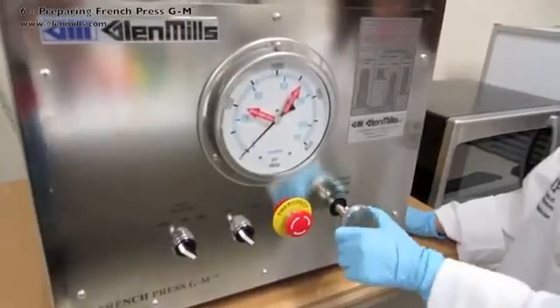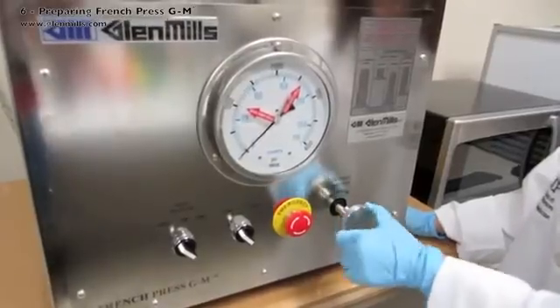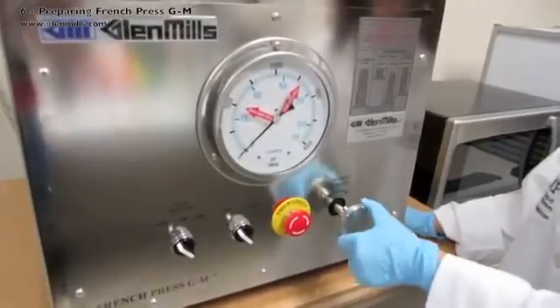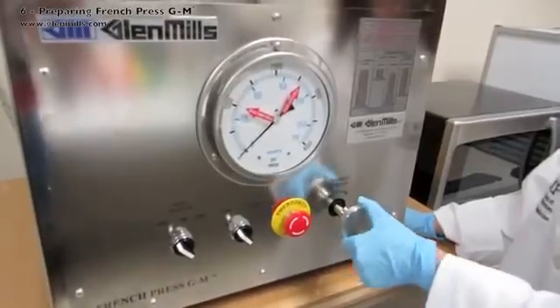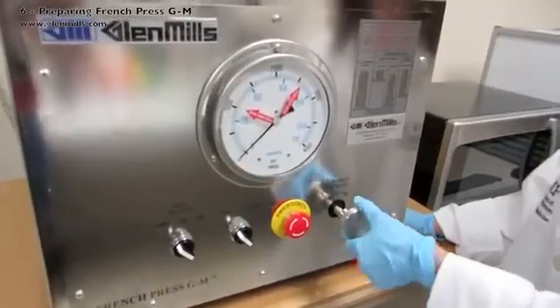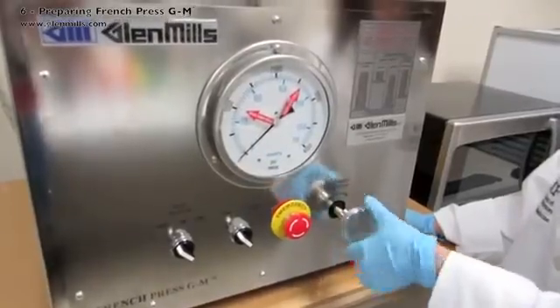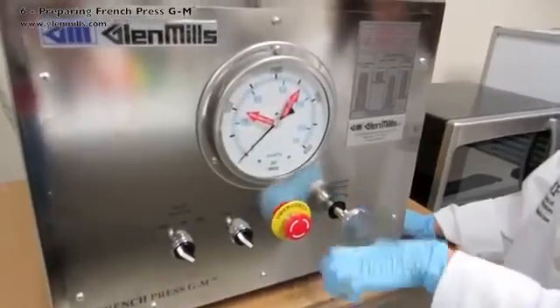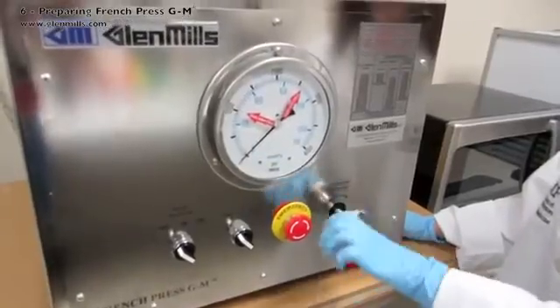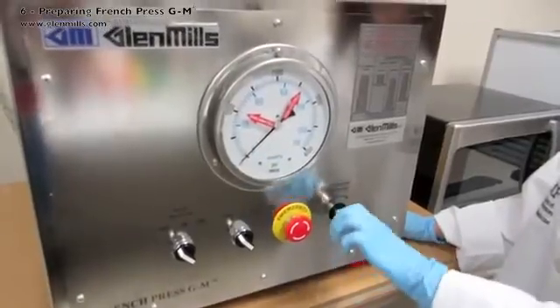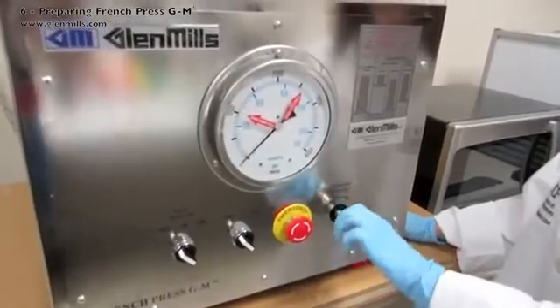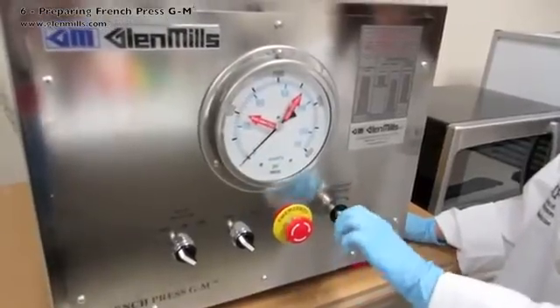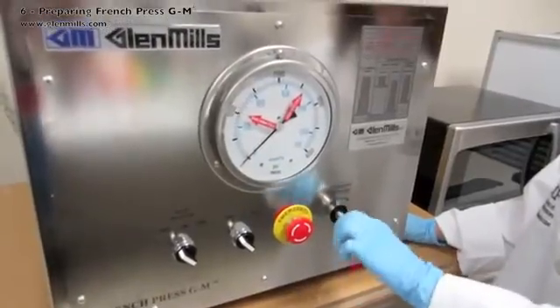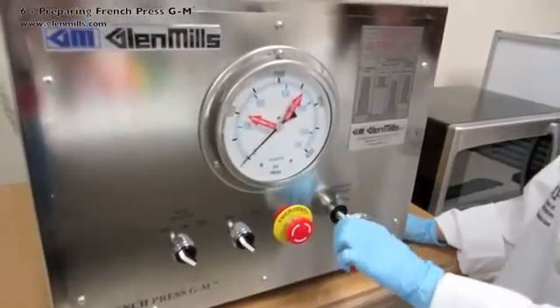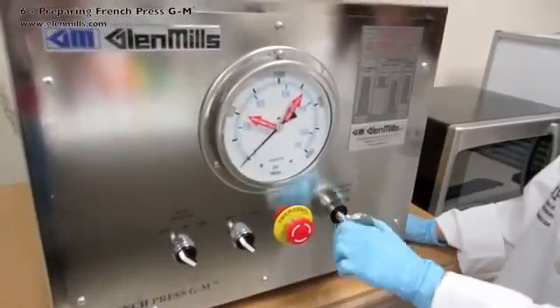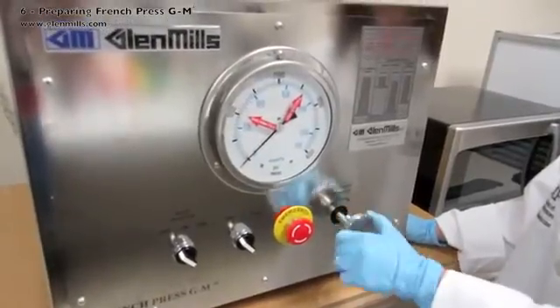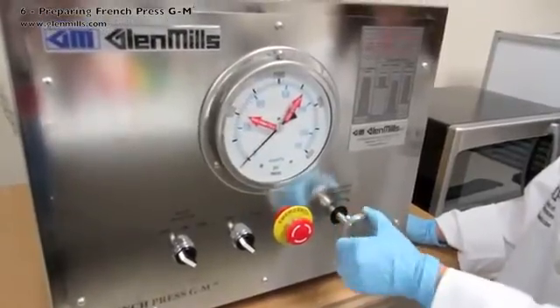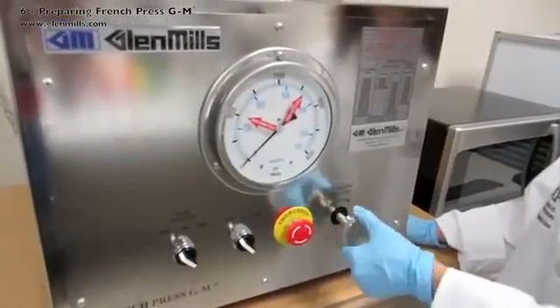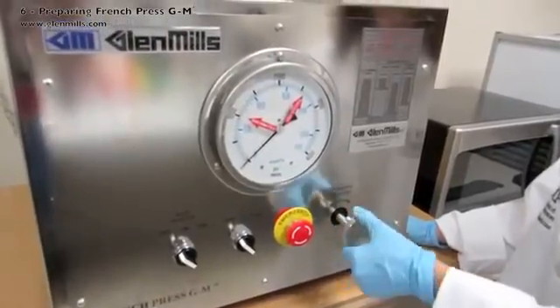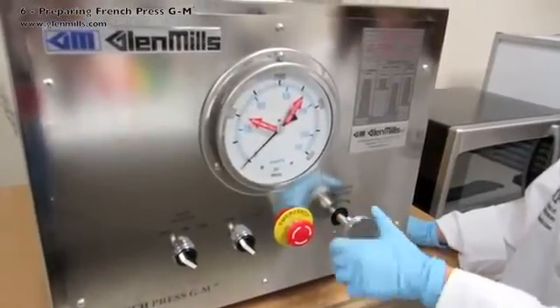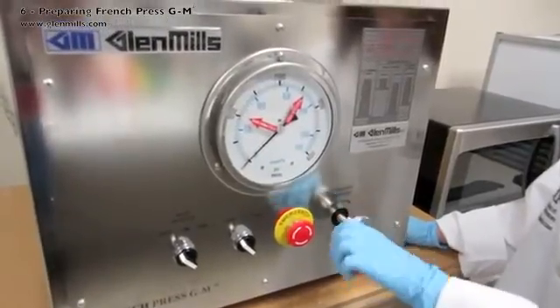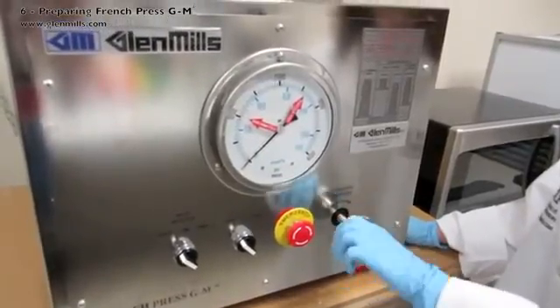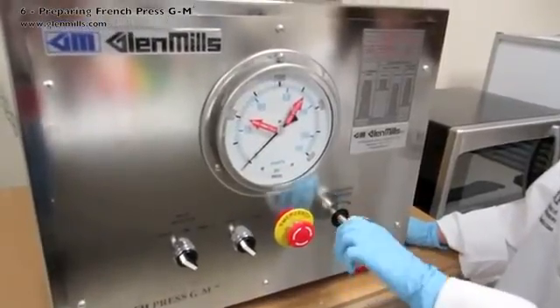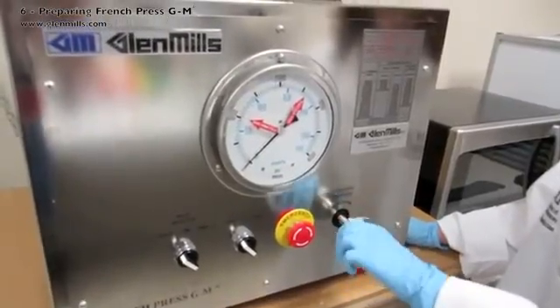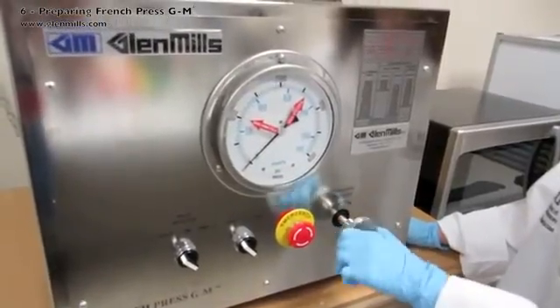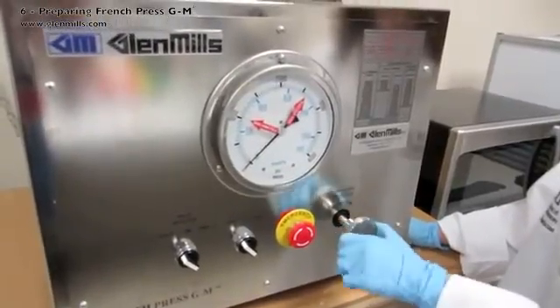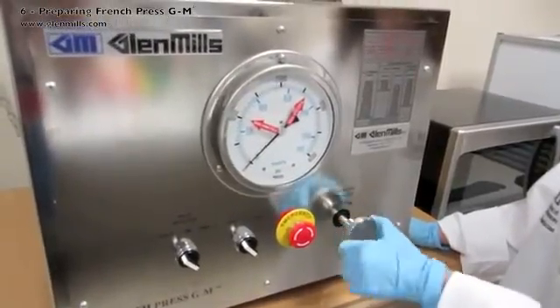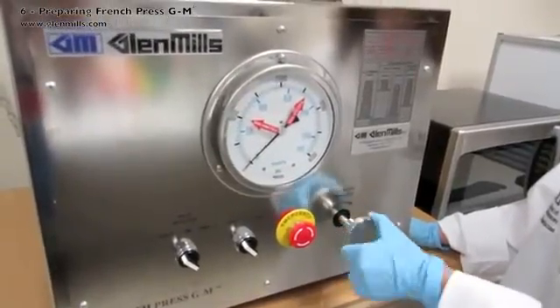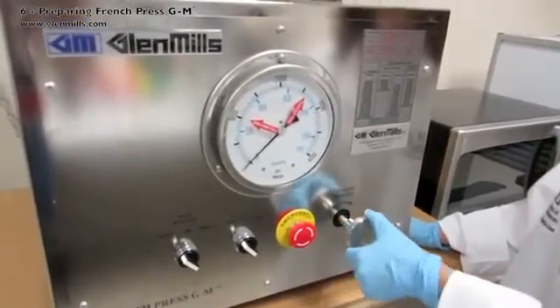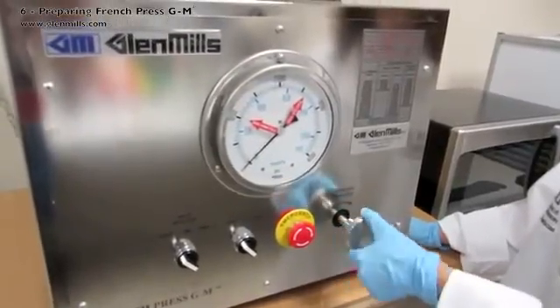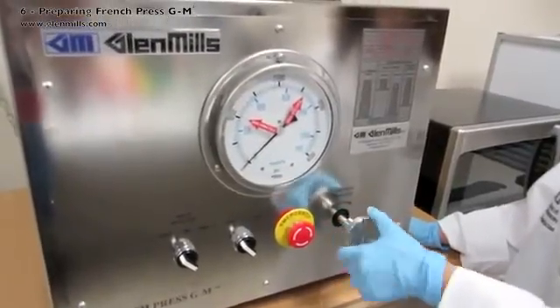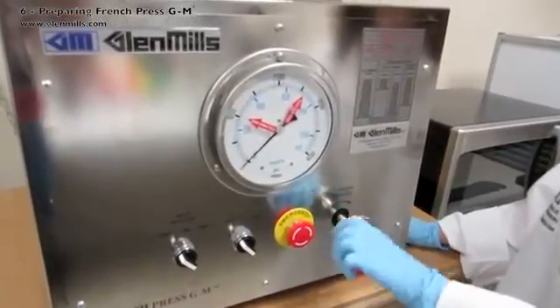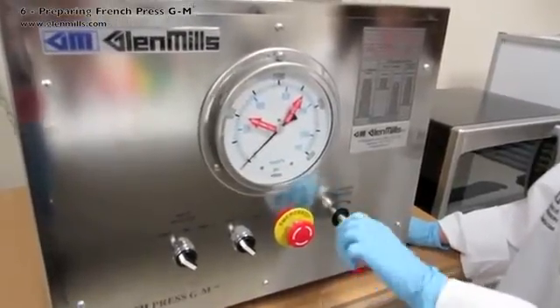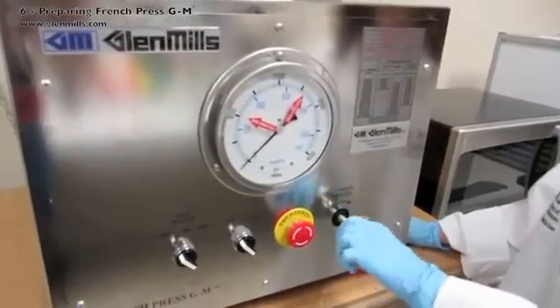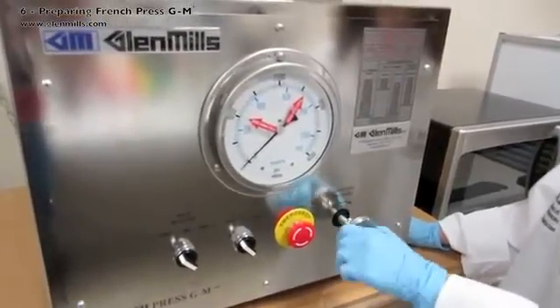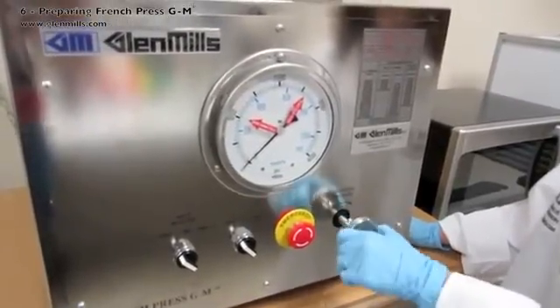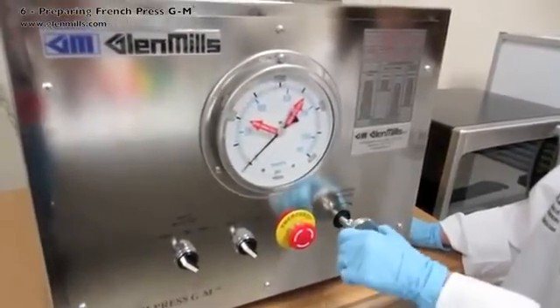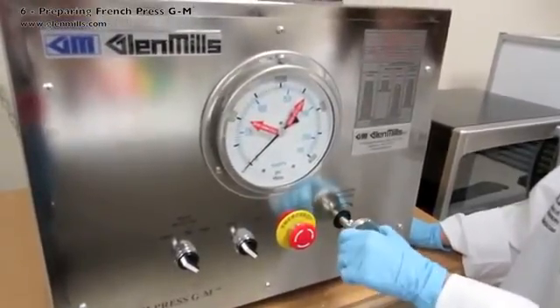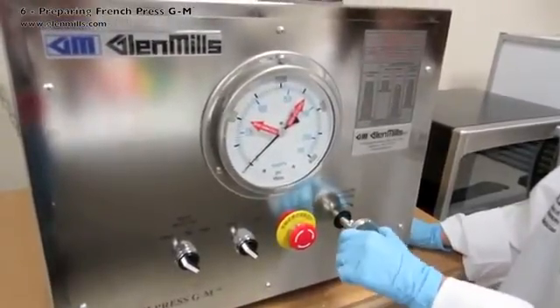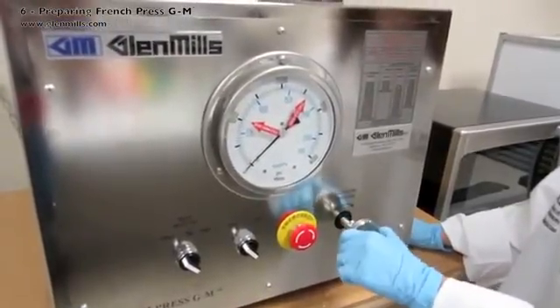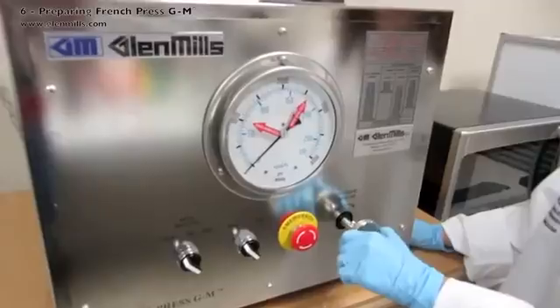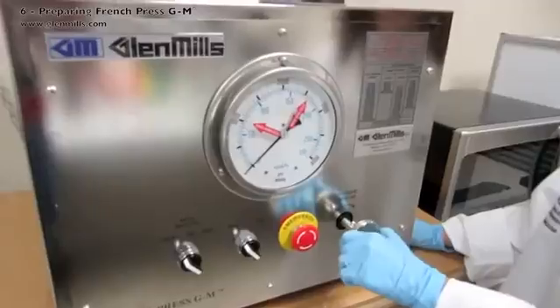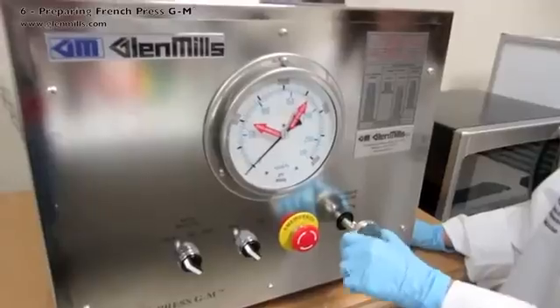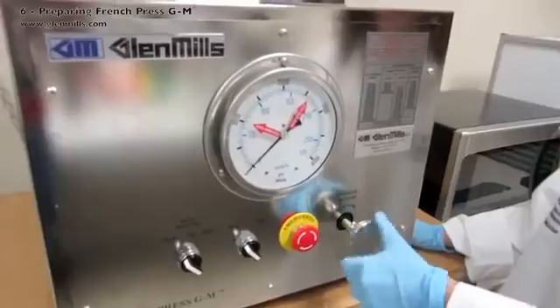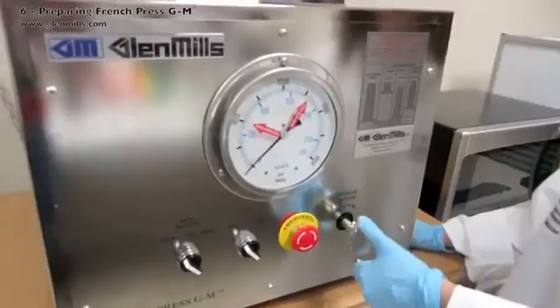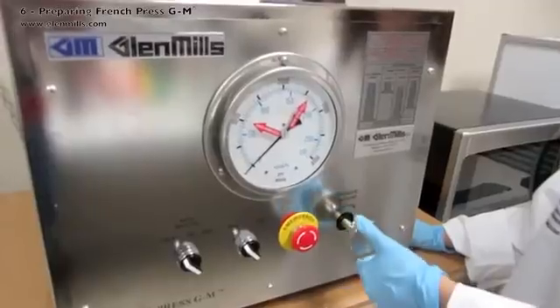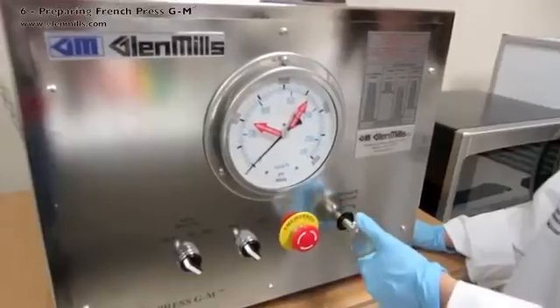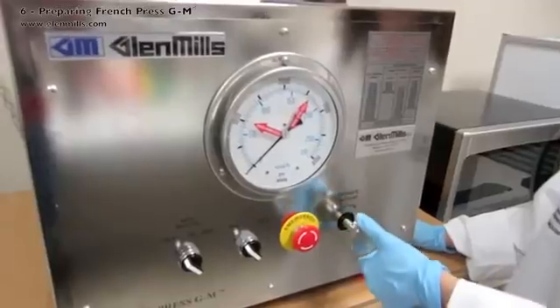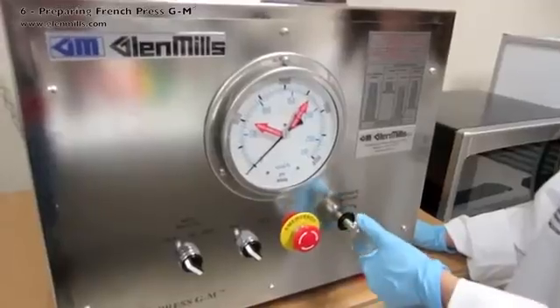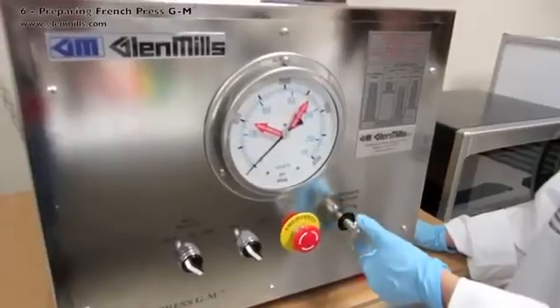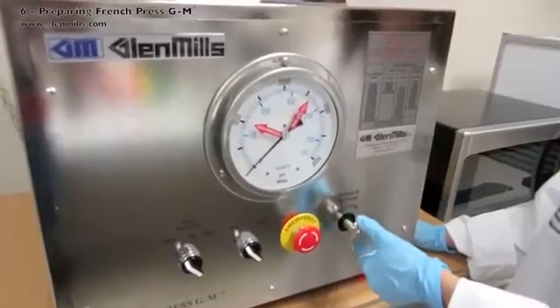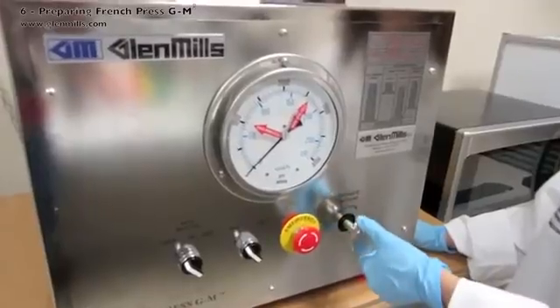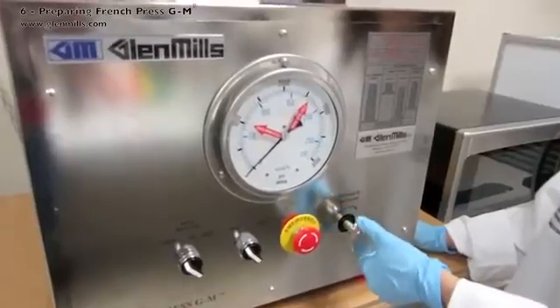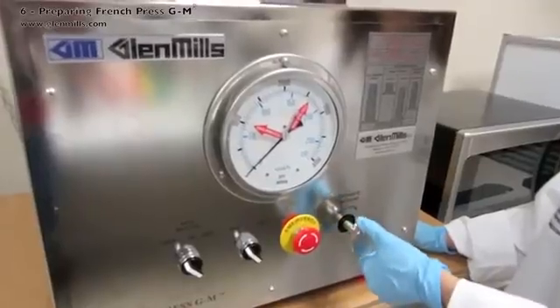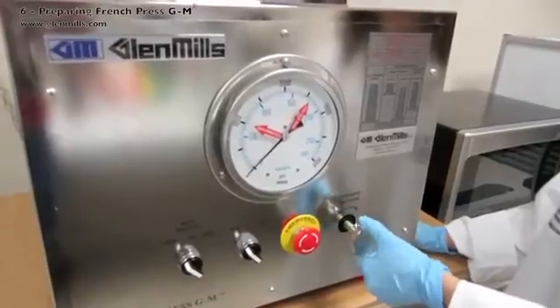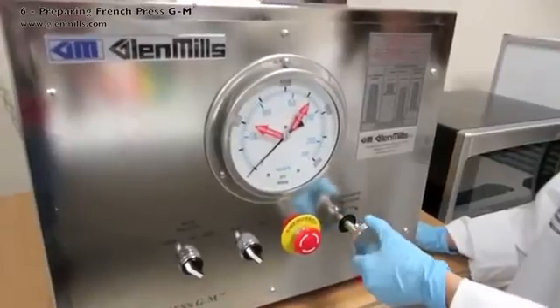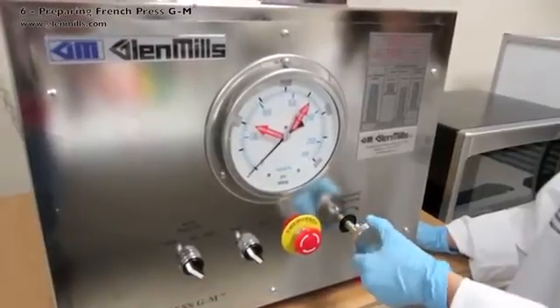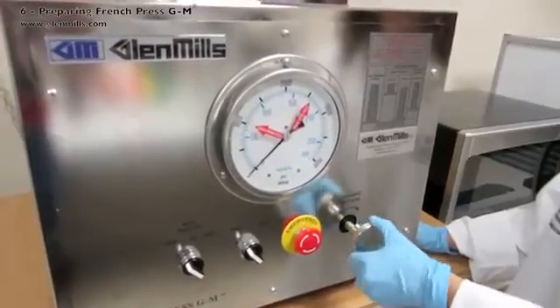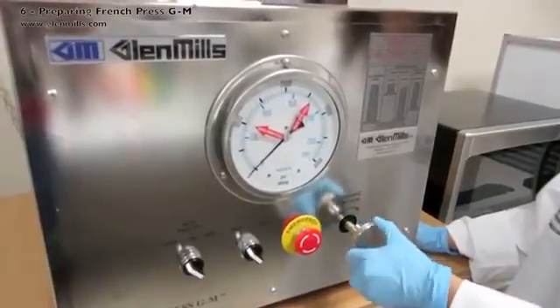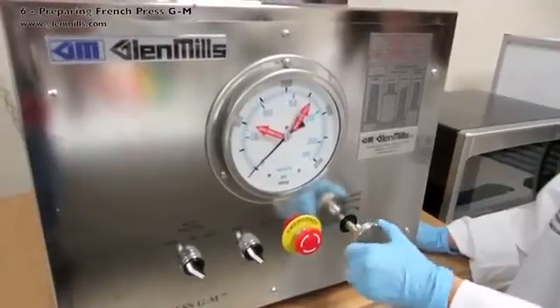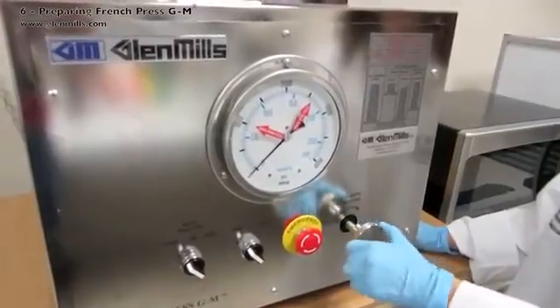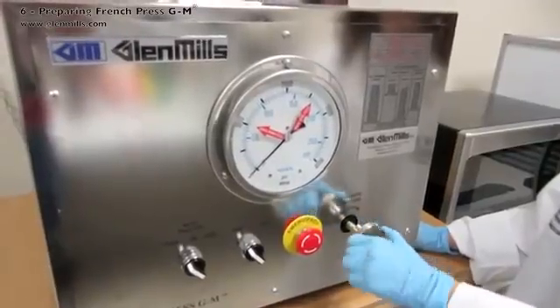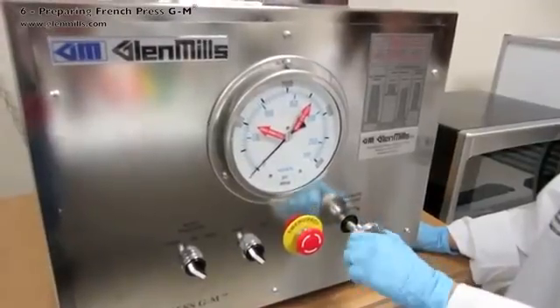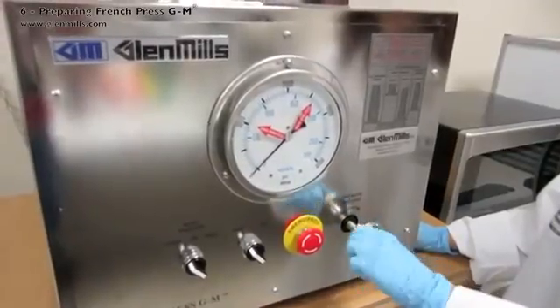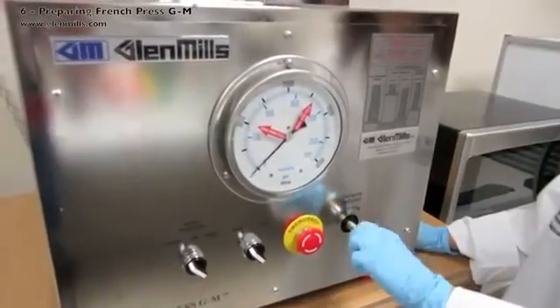Turn the pressure increase valve counter-clockwise until fully open. It is good practice to then turn it one quarter turn in.